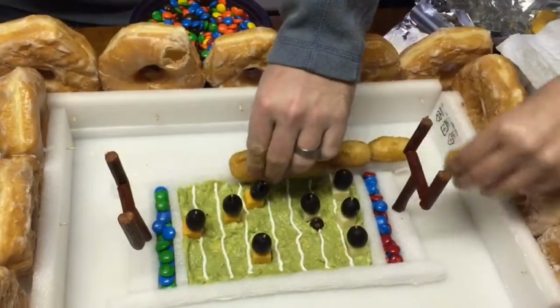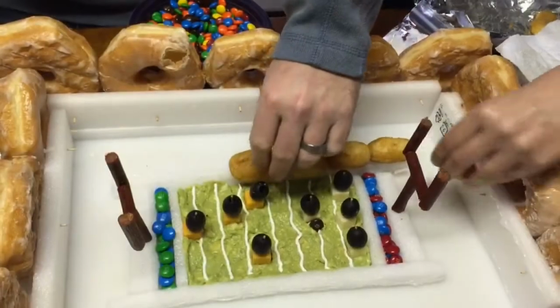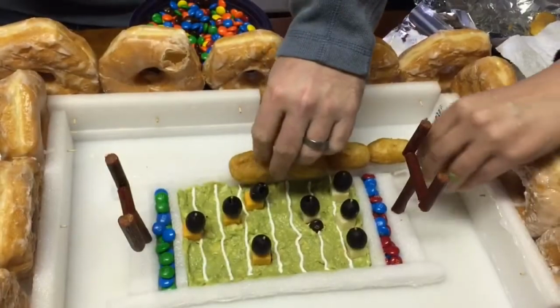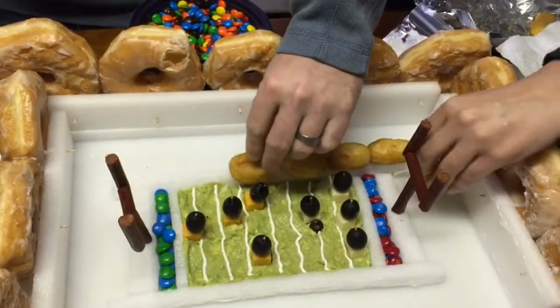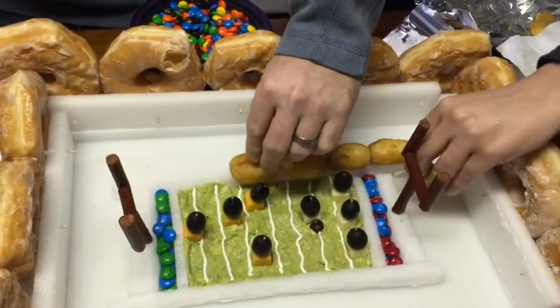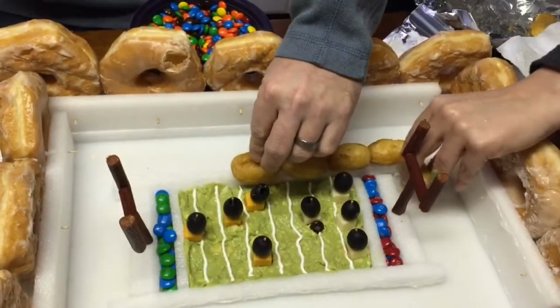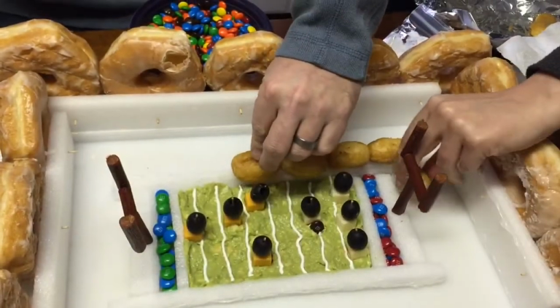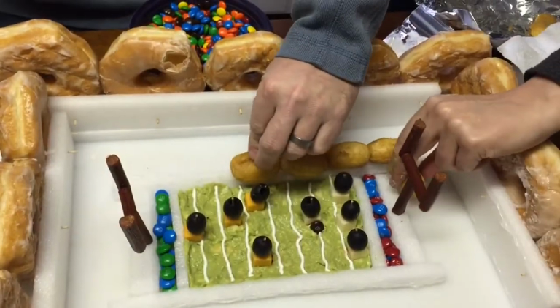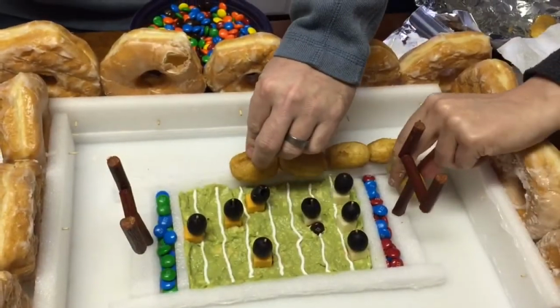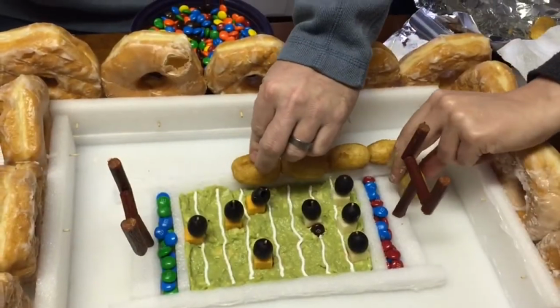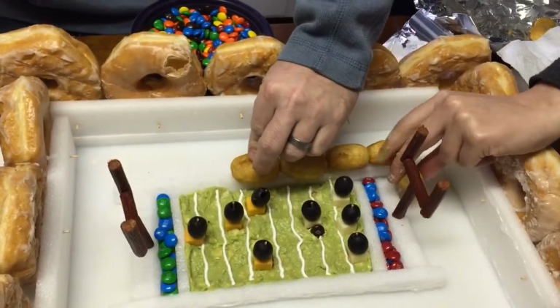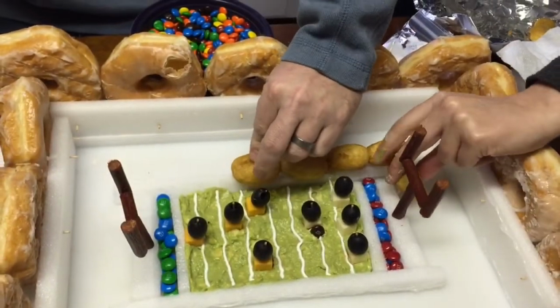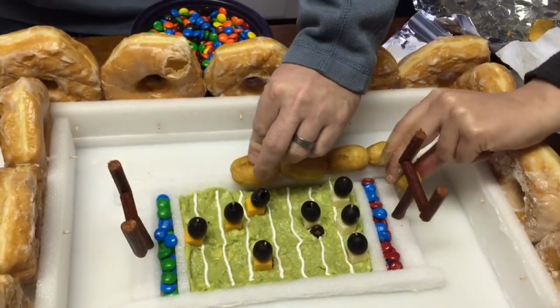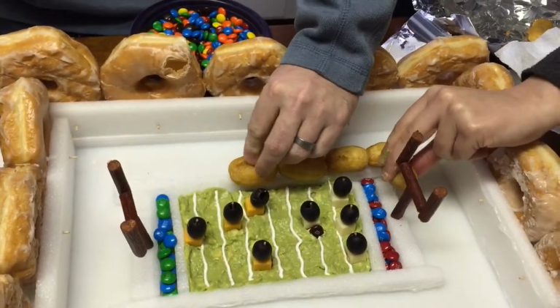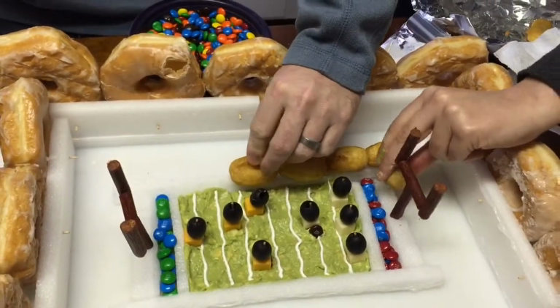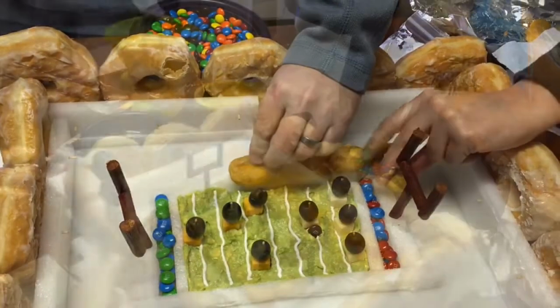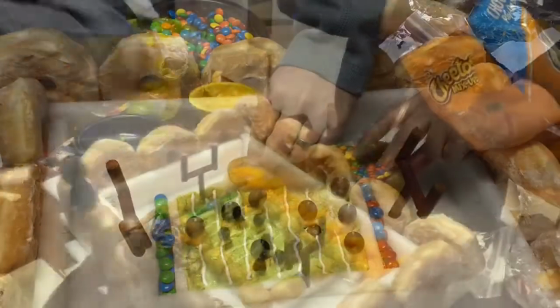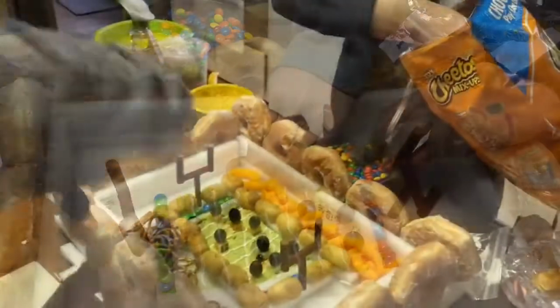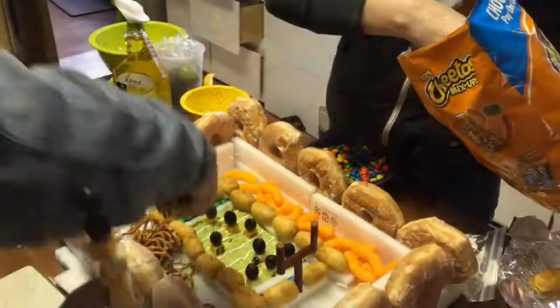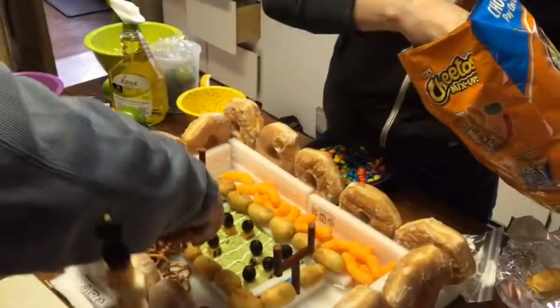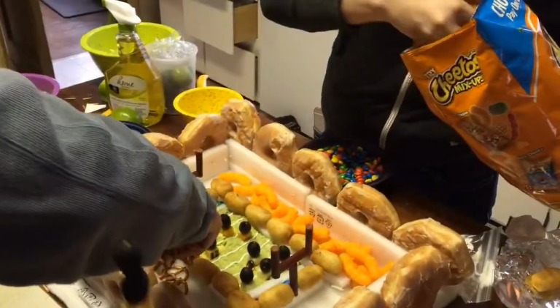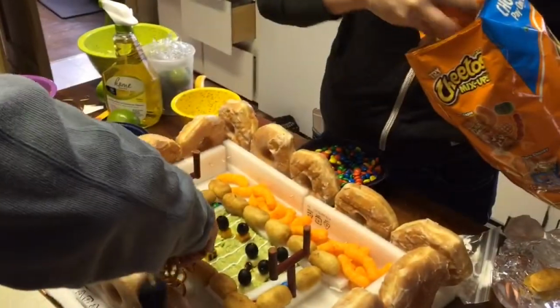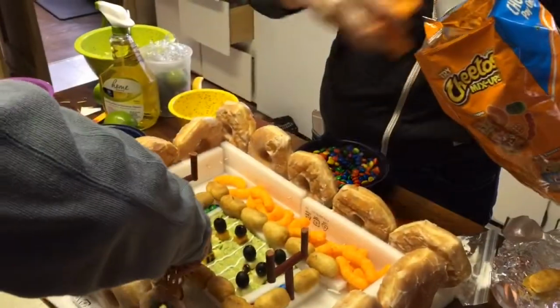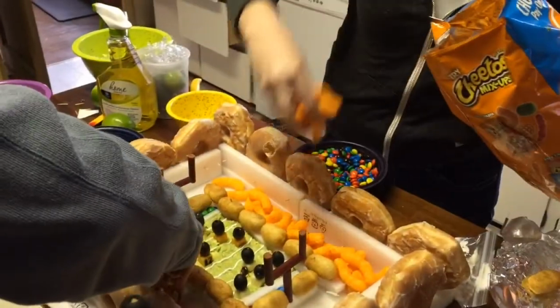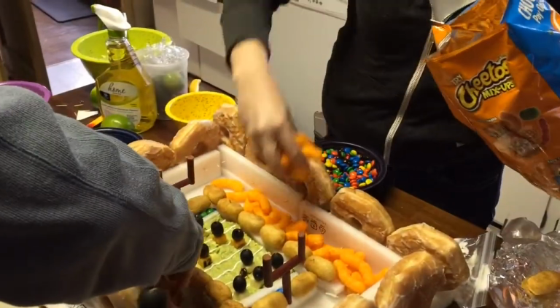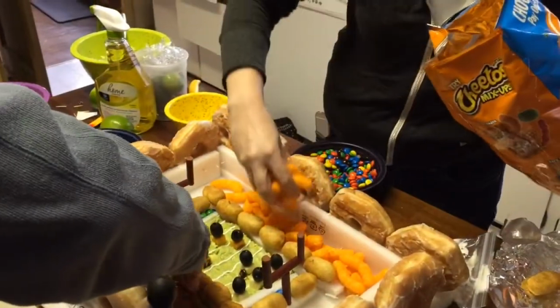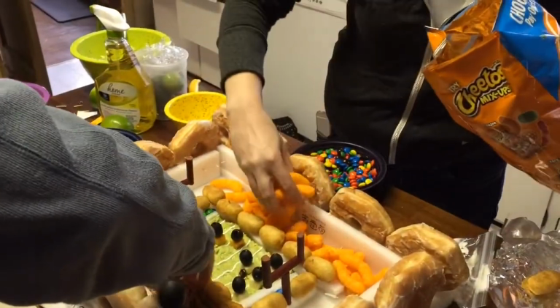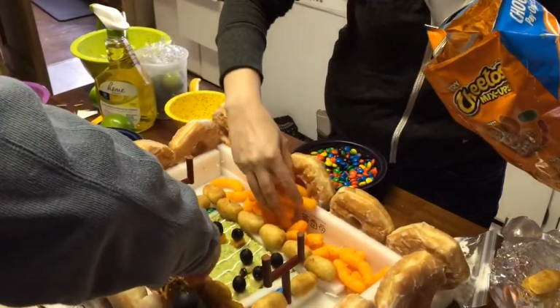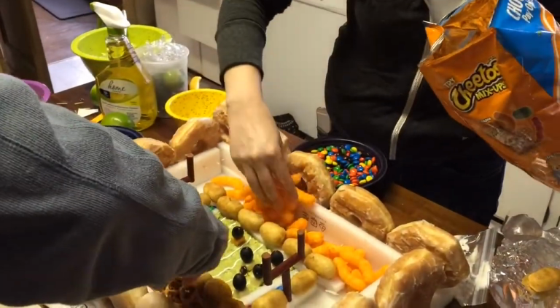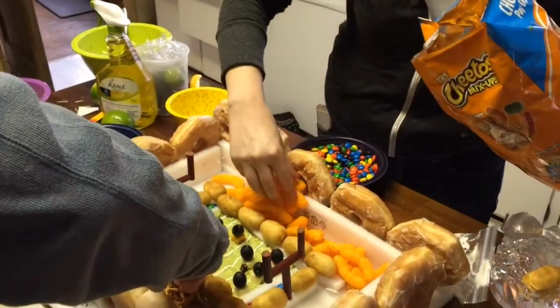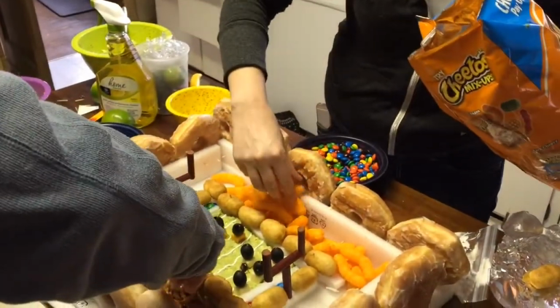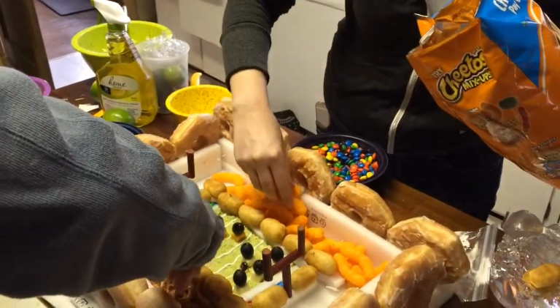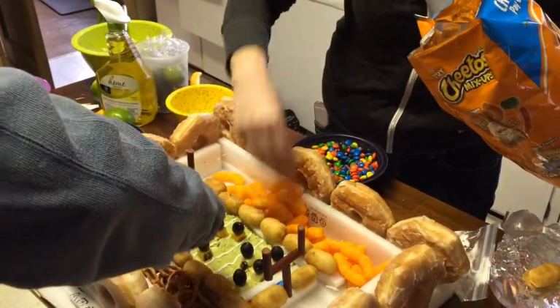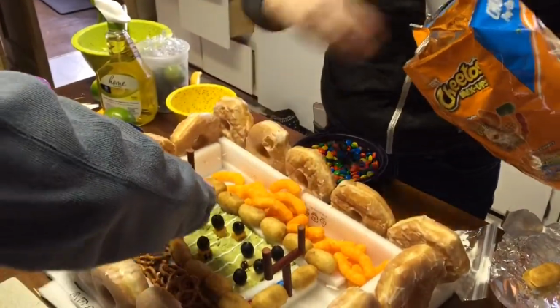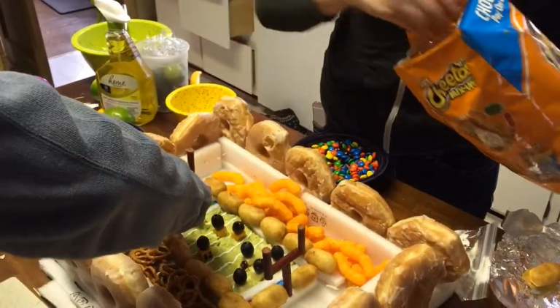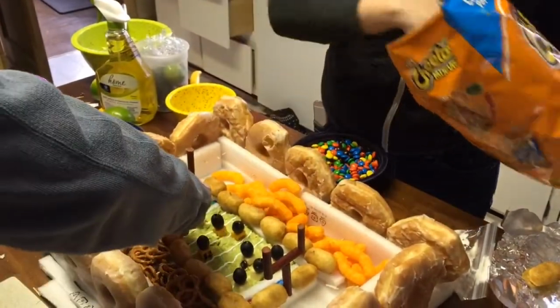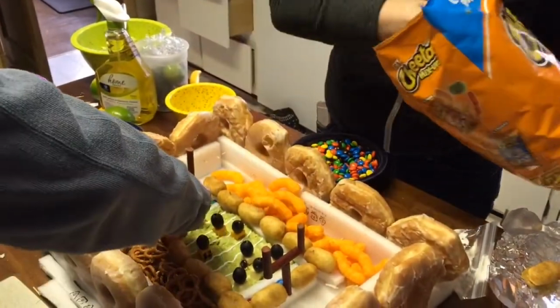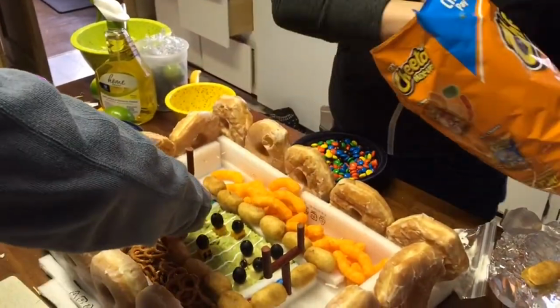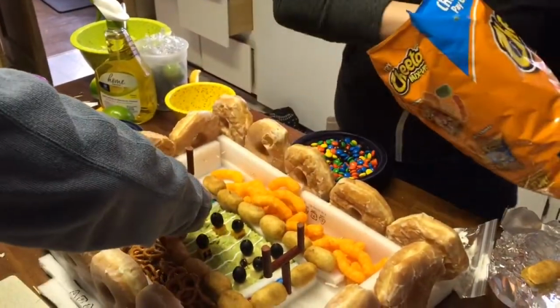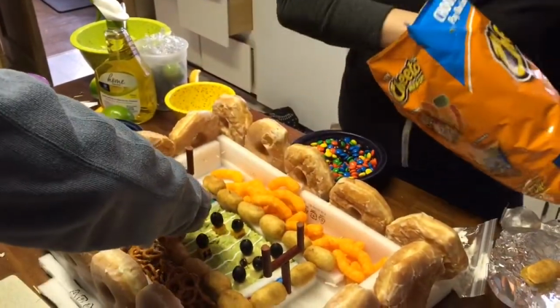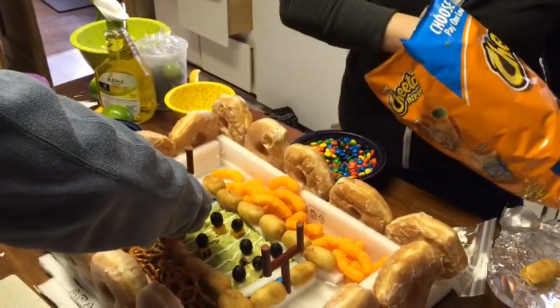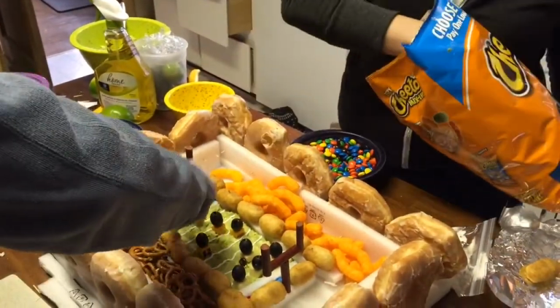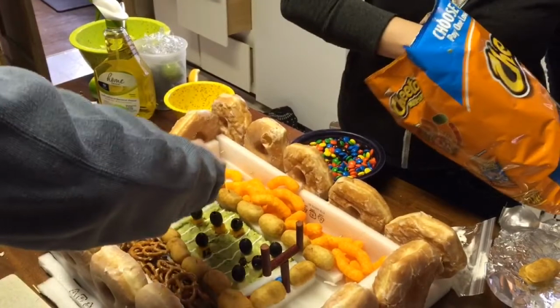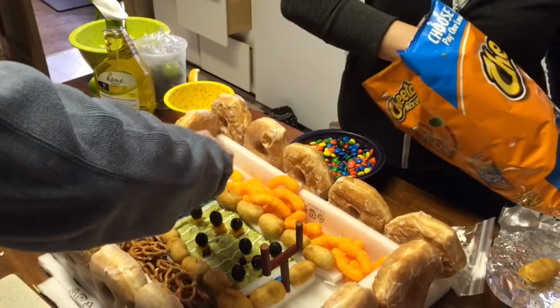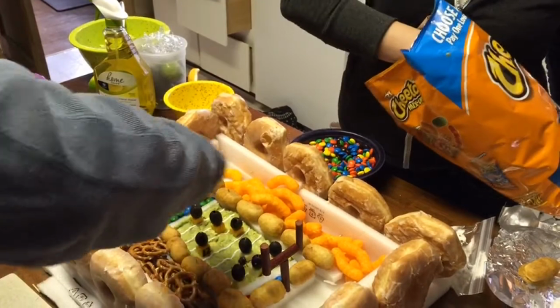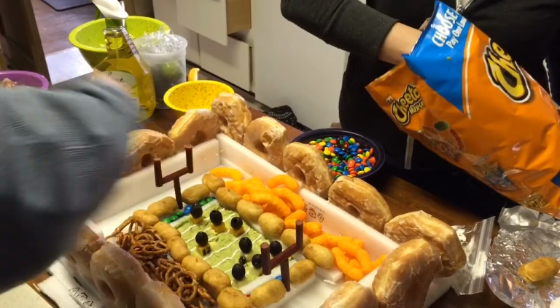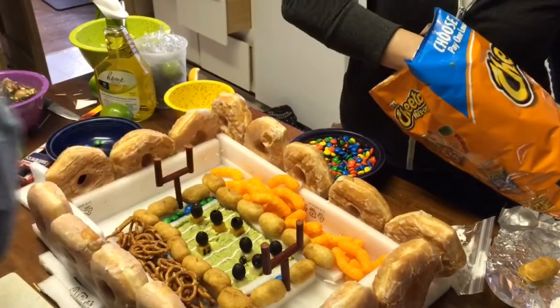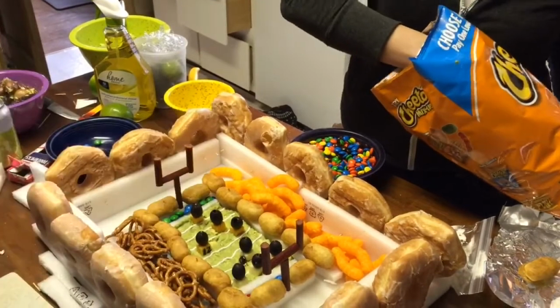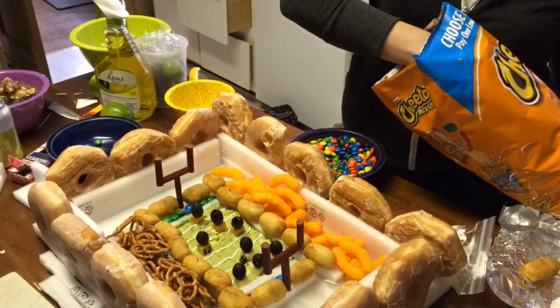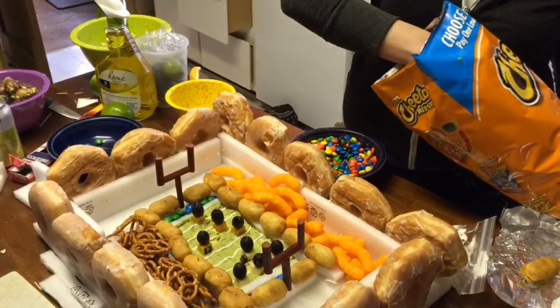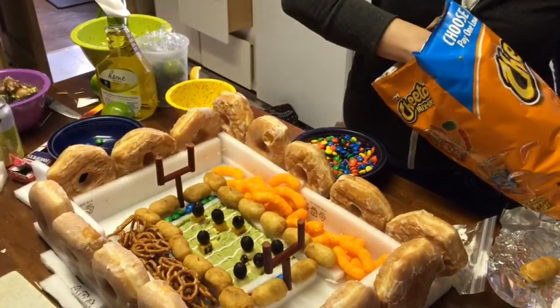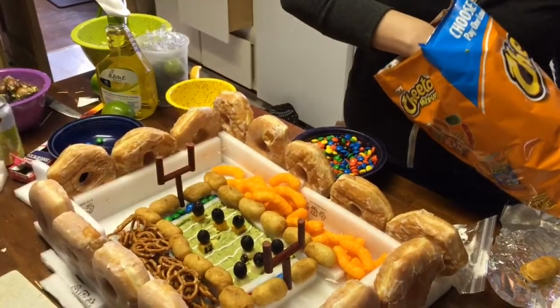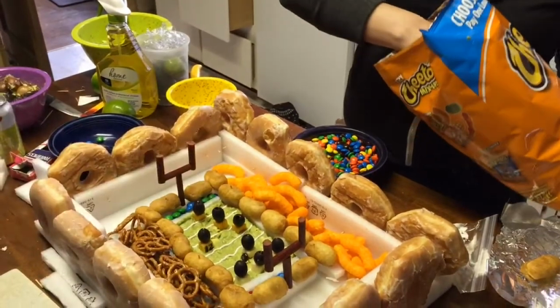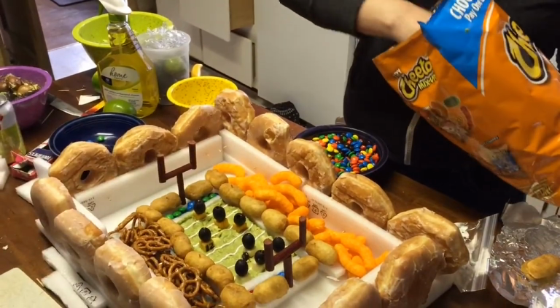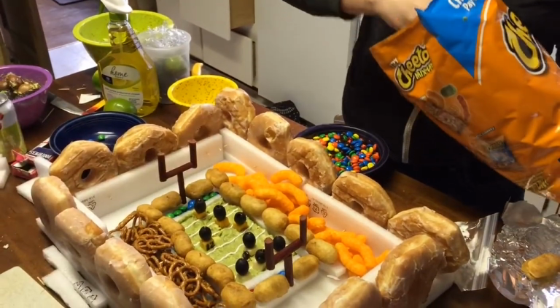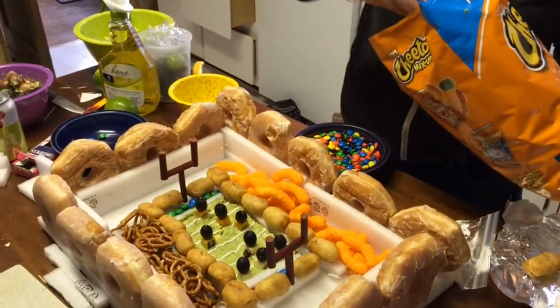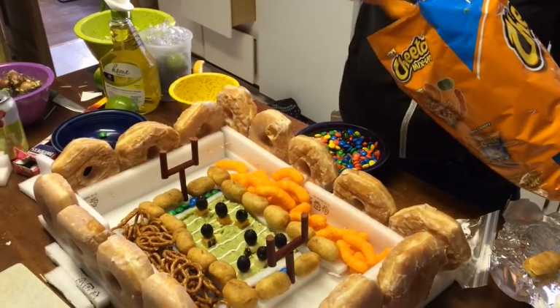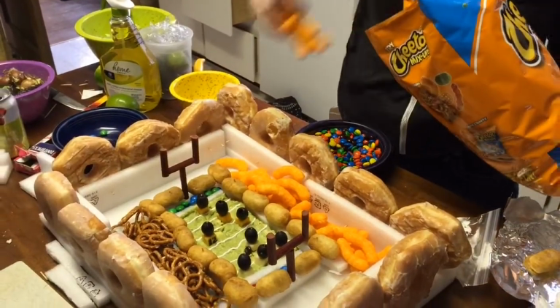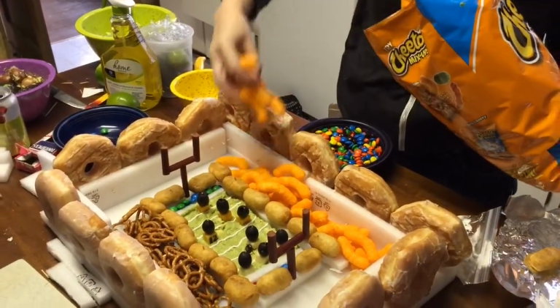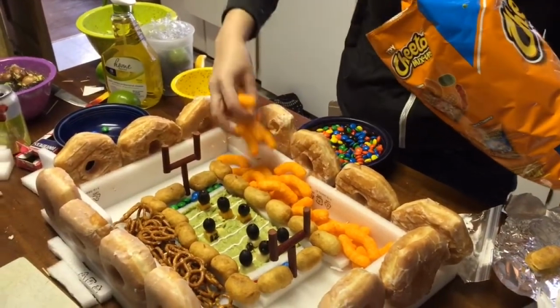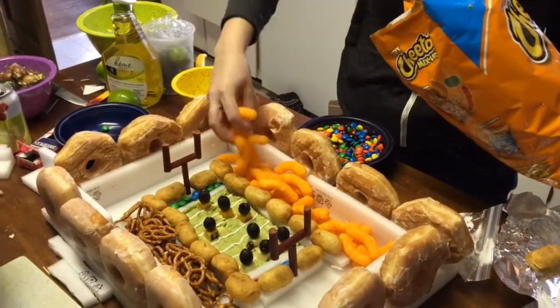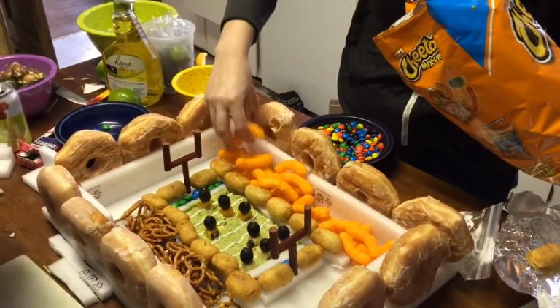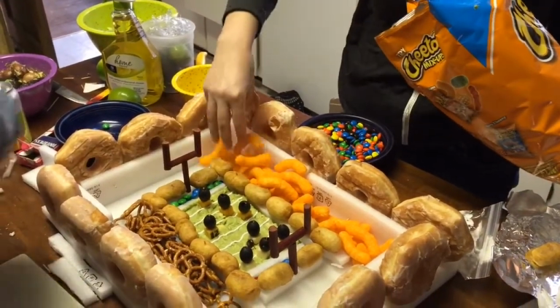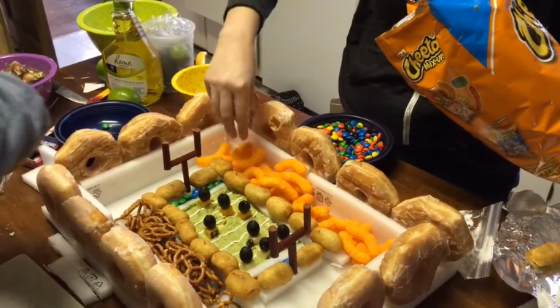Corn dogs around the edges using toothpicks, and she filled in the stadium seats with her favorite snacks.